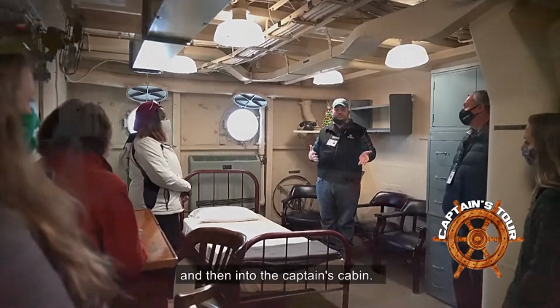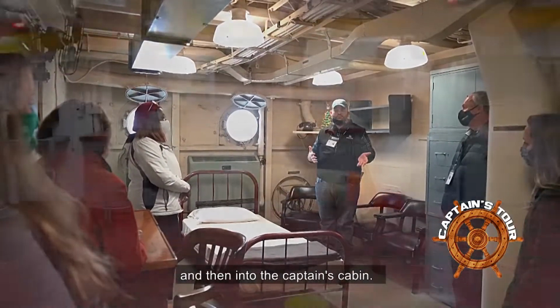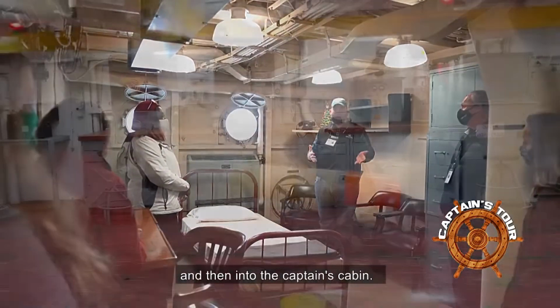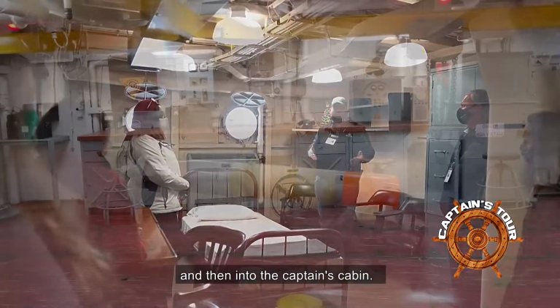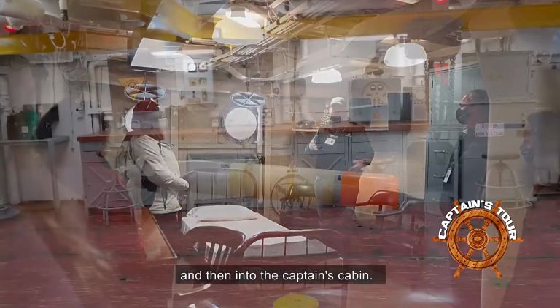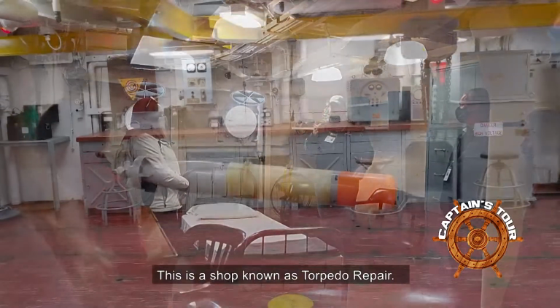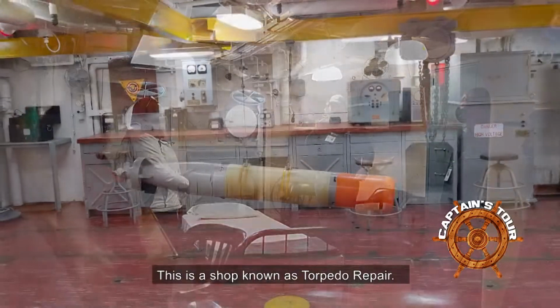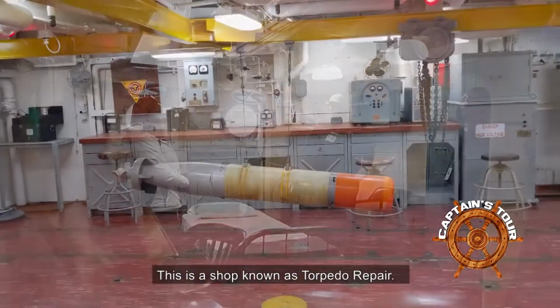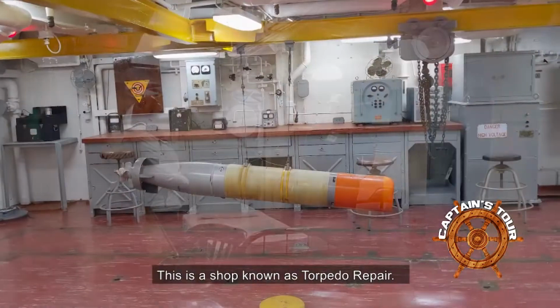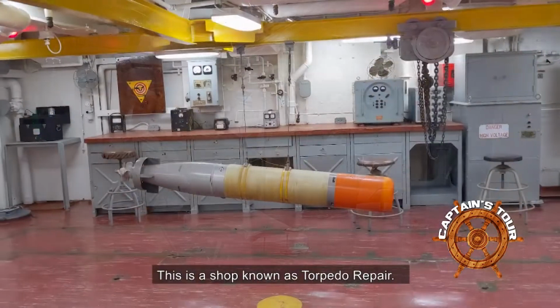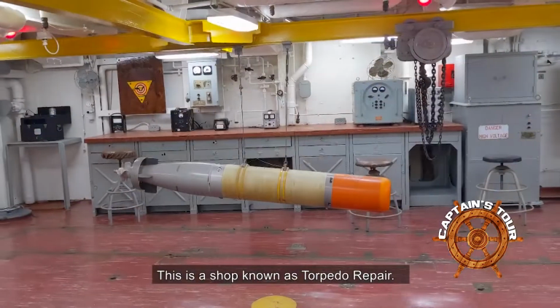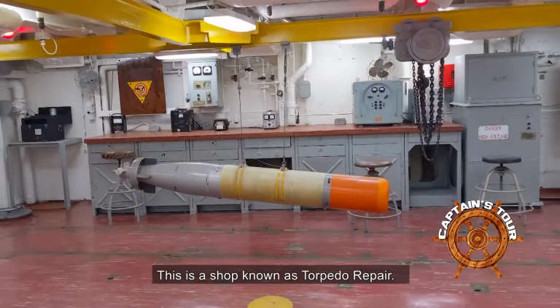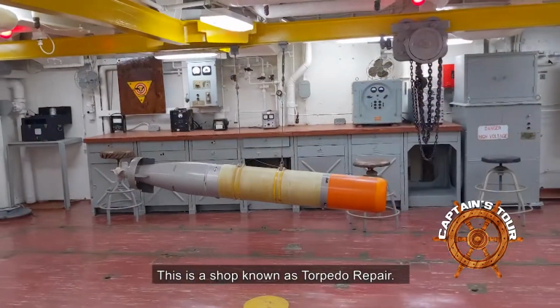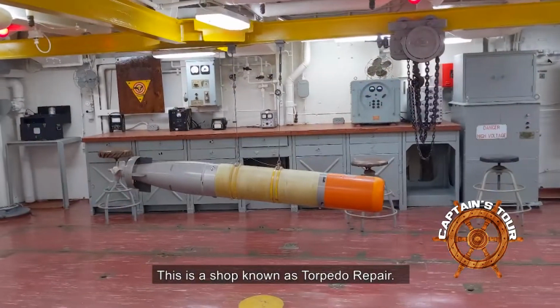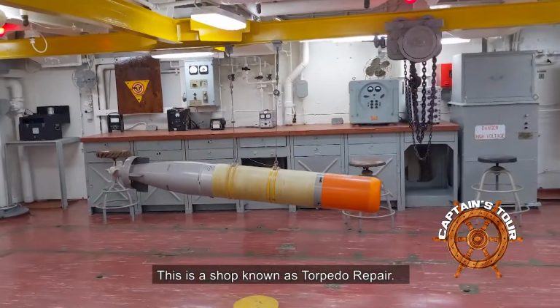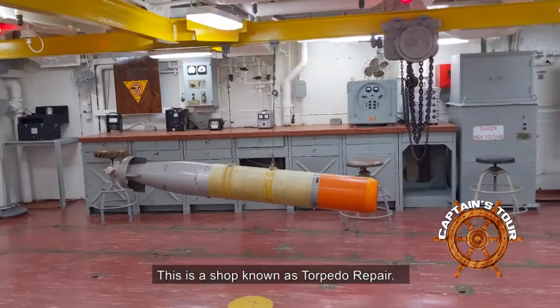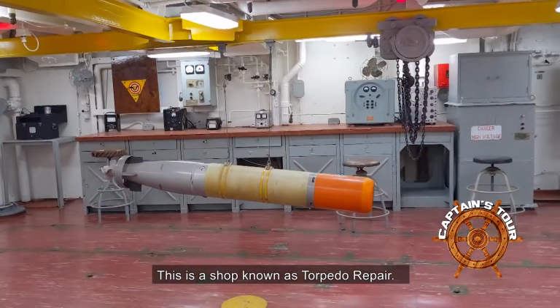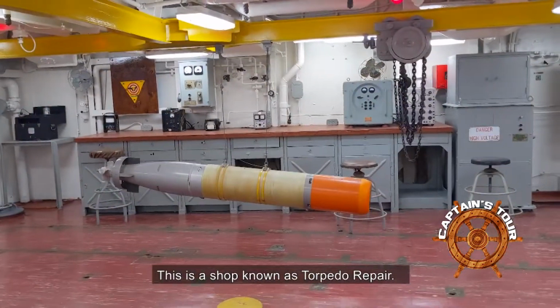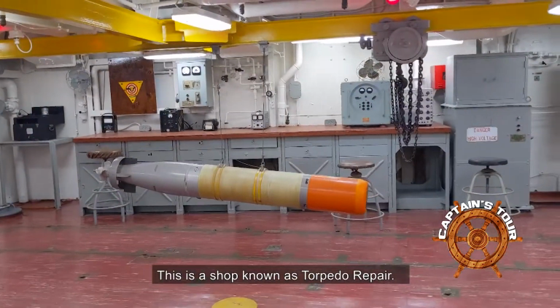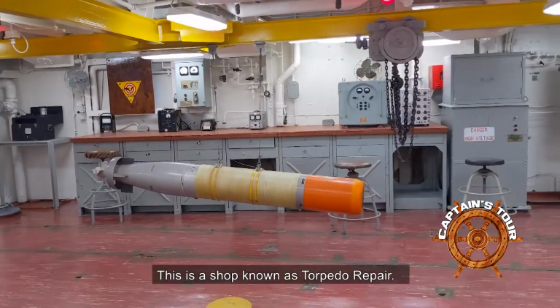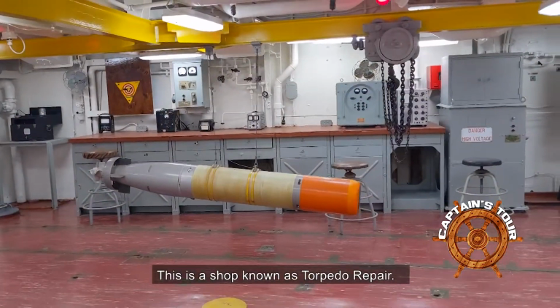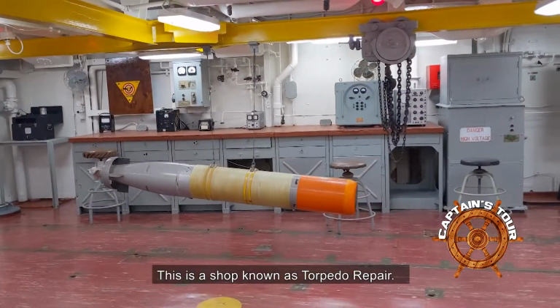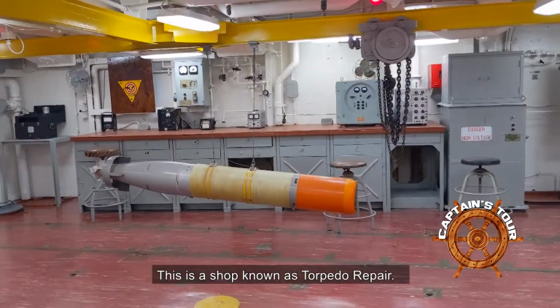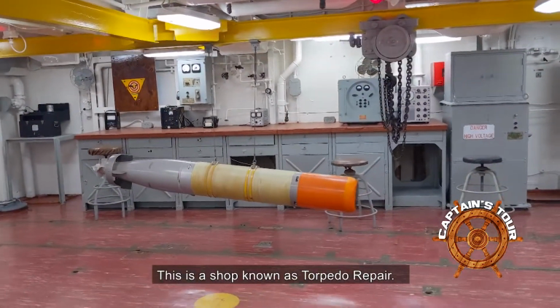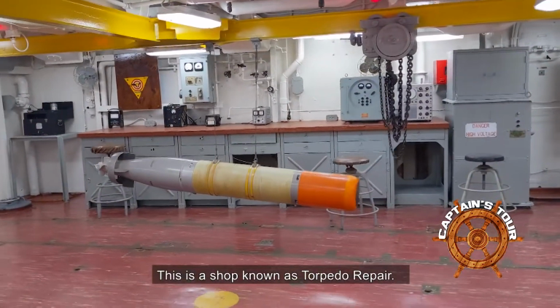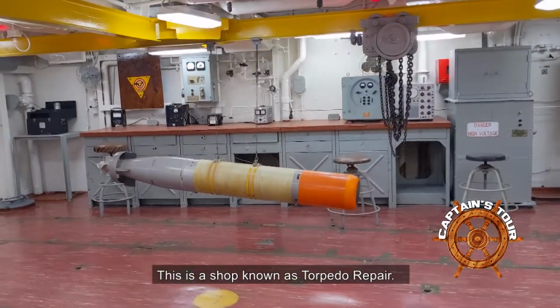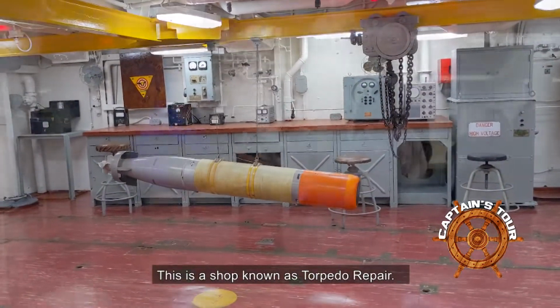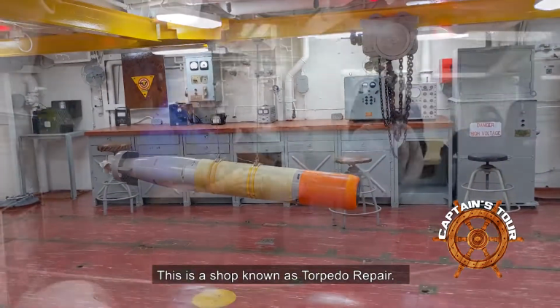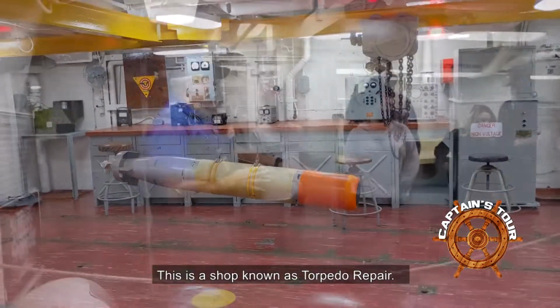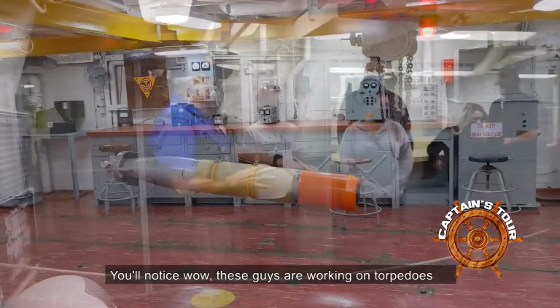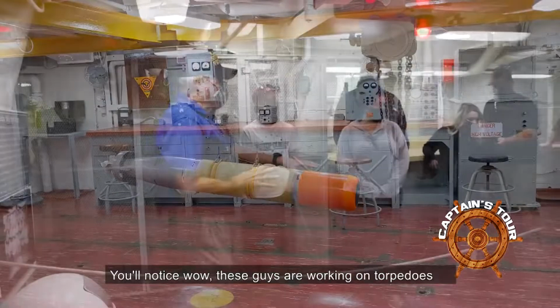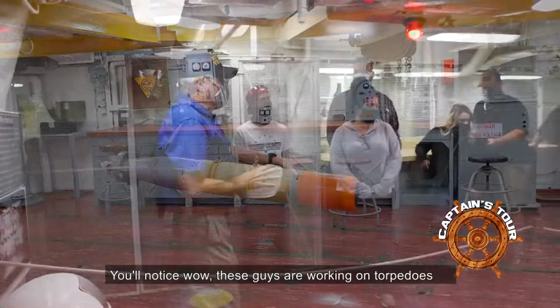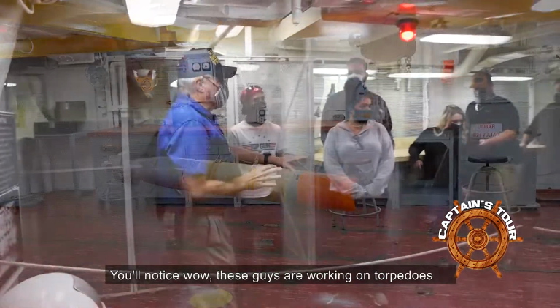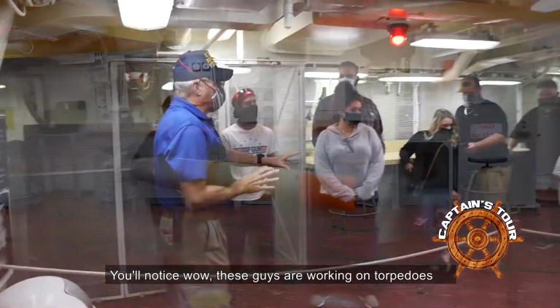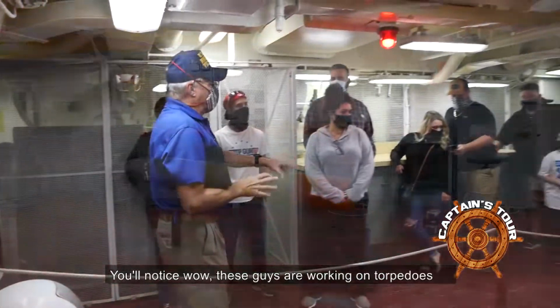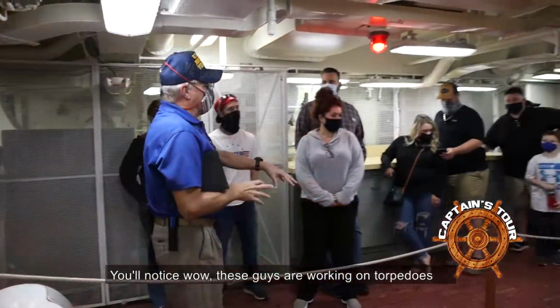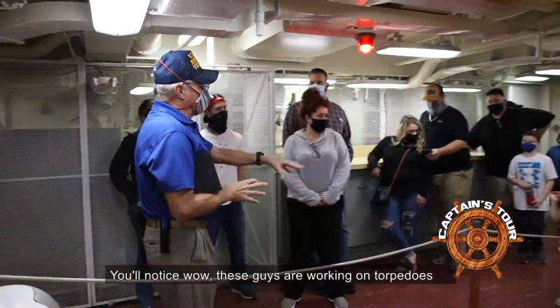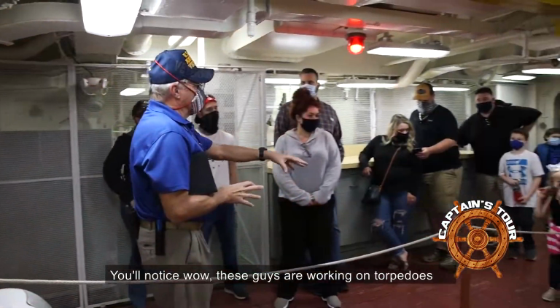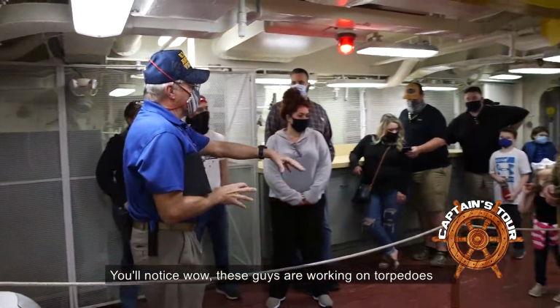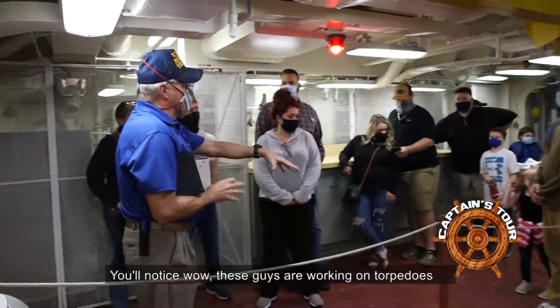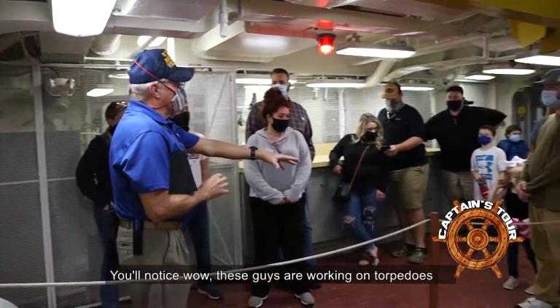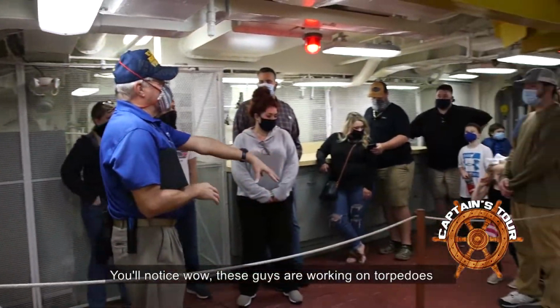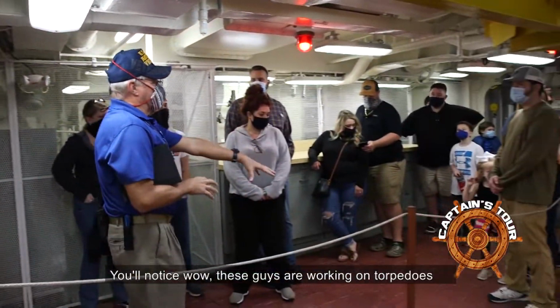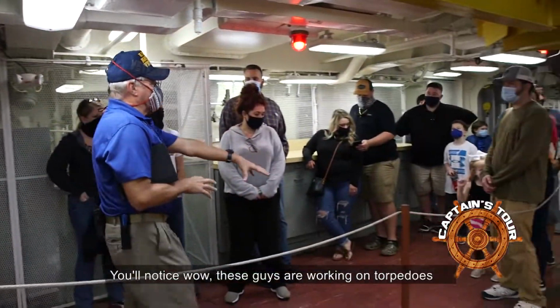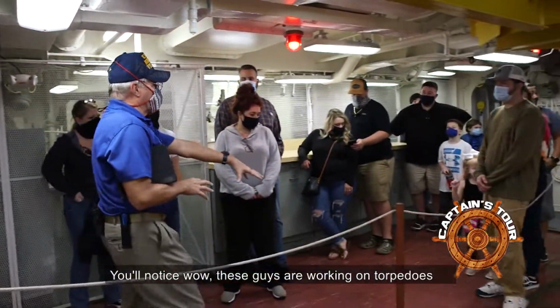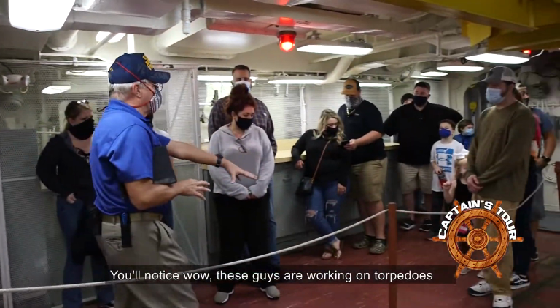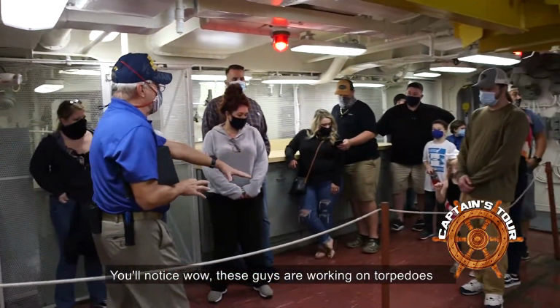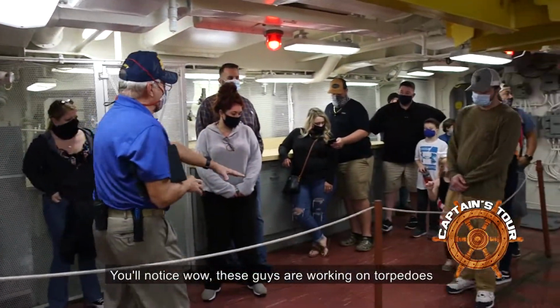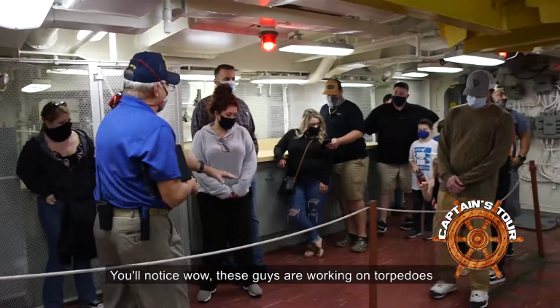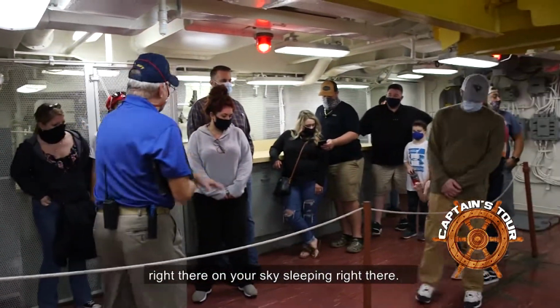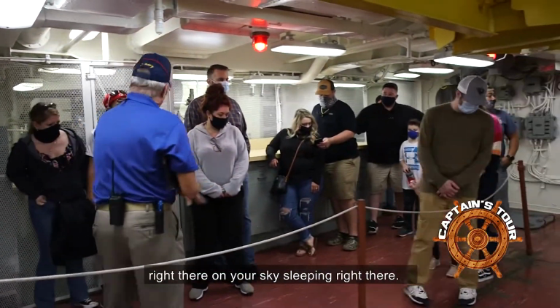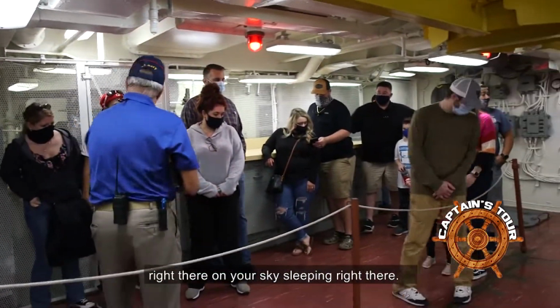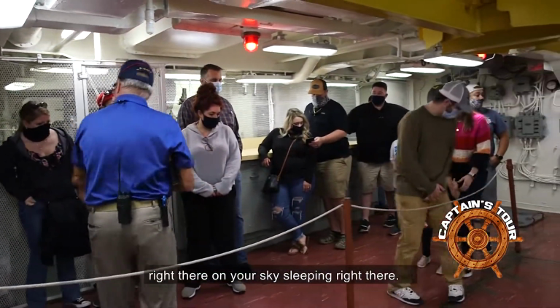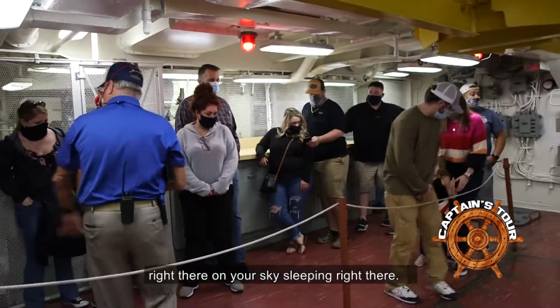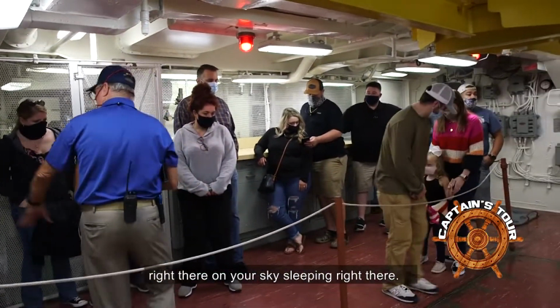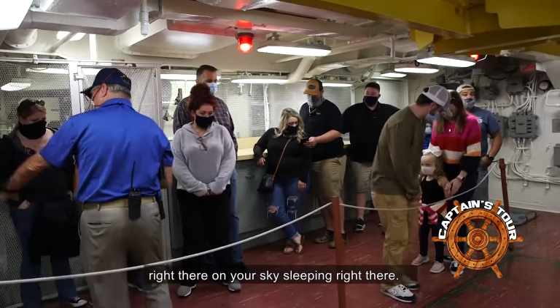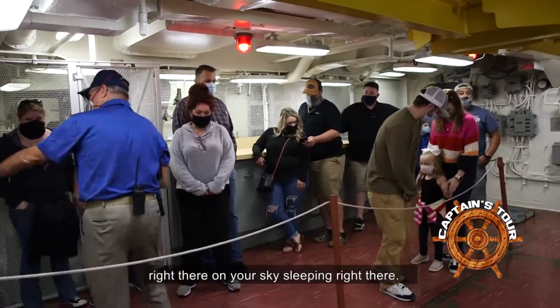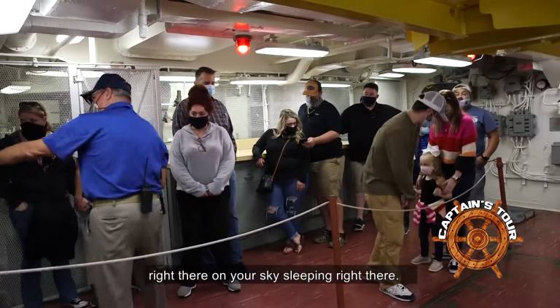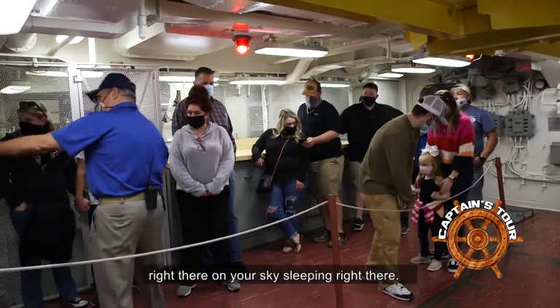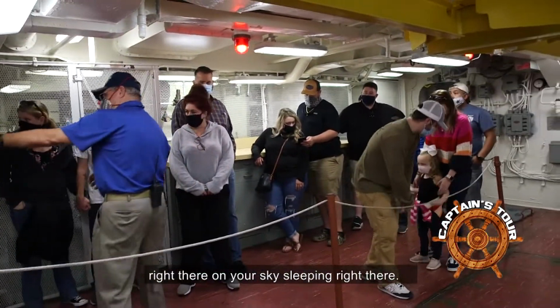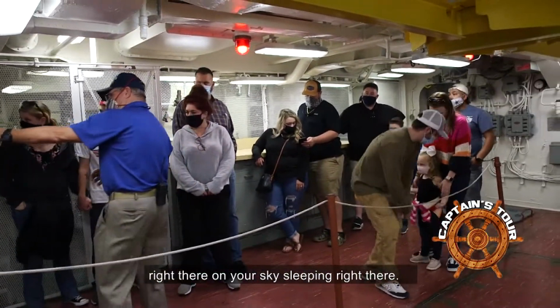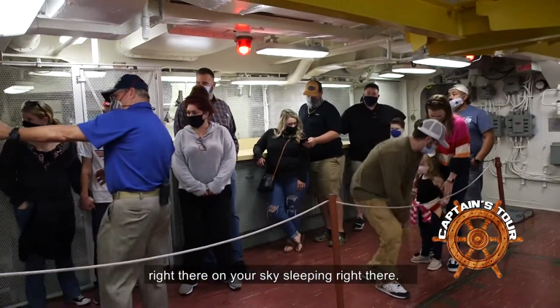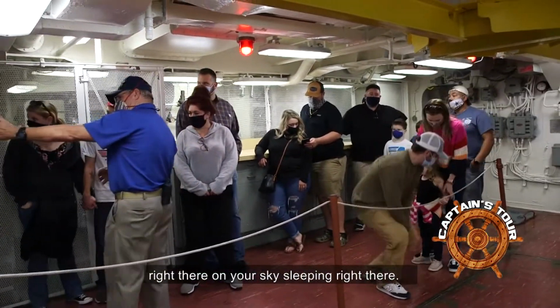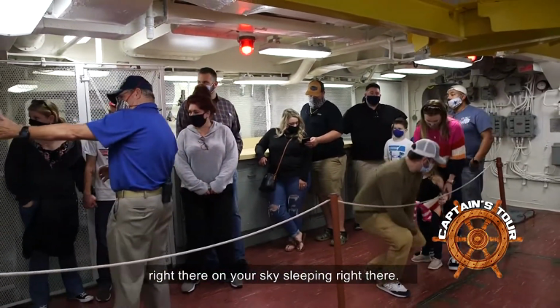This is a shop known as Torpedo Repair. You'll notice these guys are working on torpedoes right there, and there are guys sleeping right next to them.